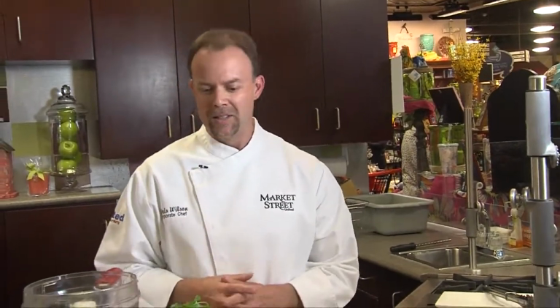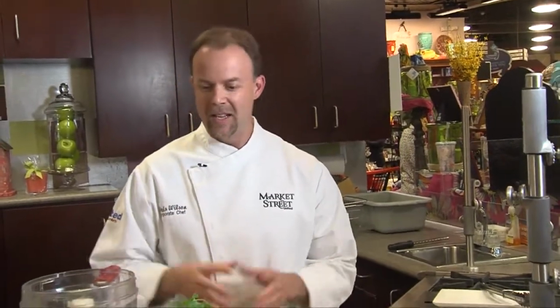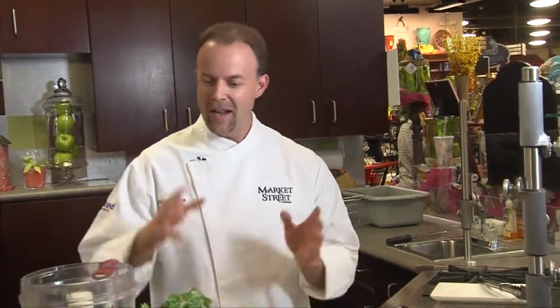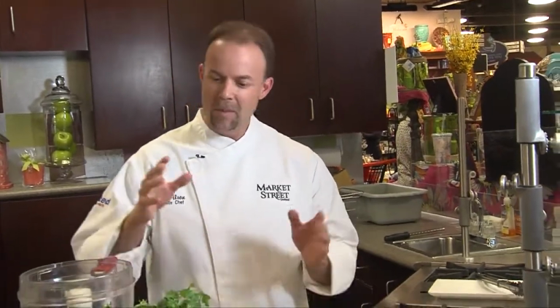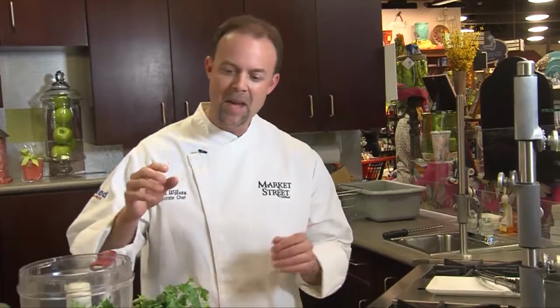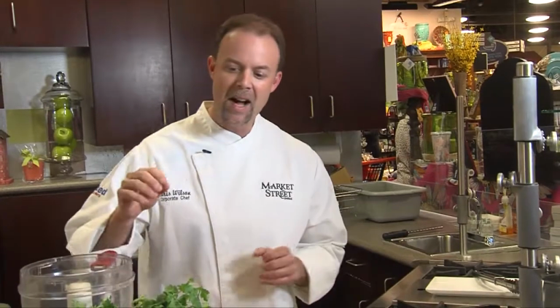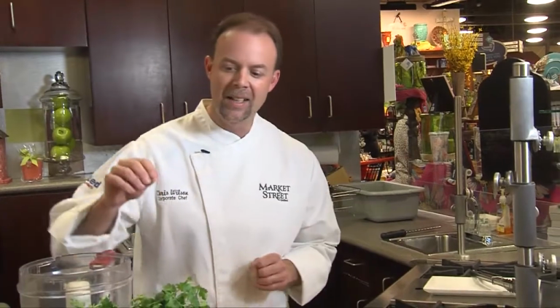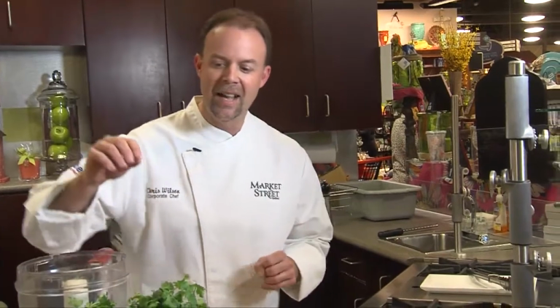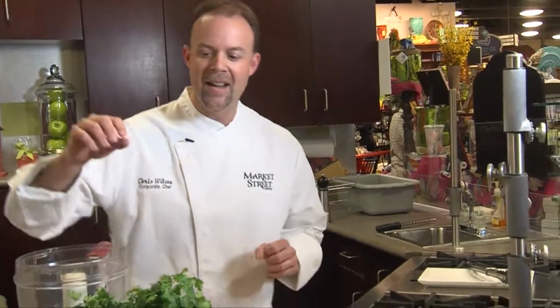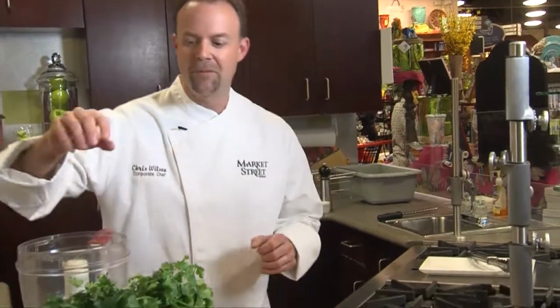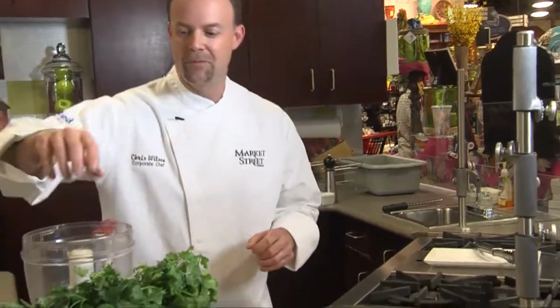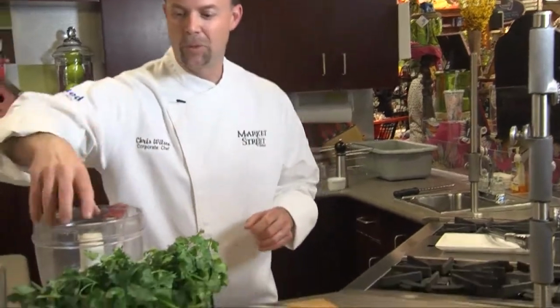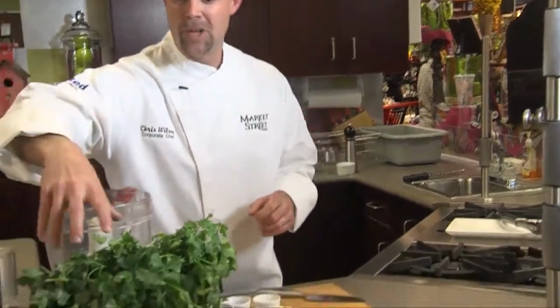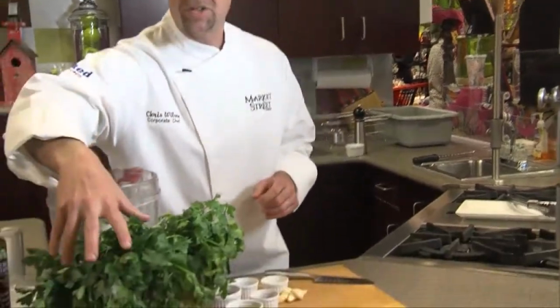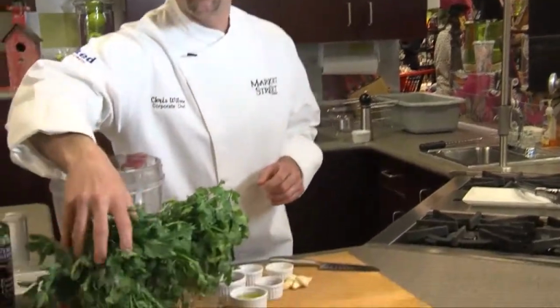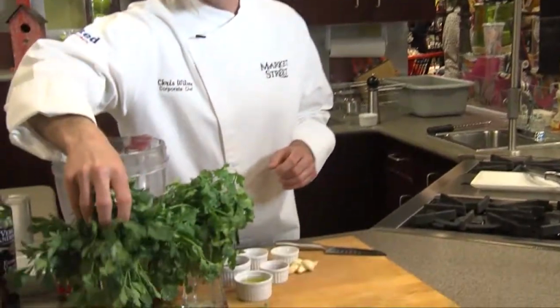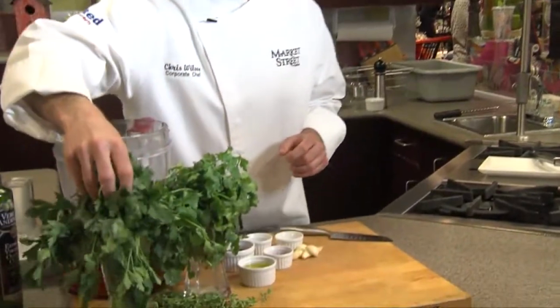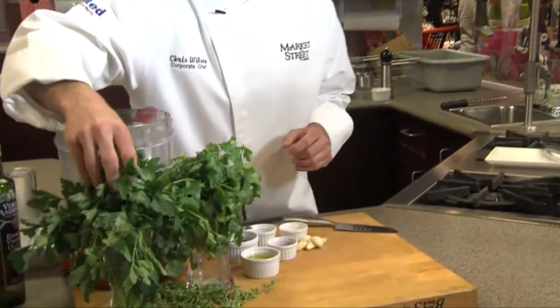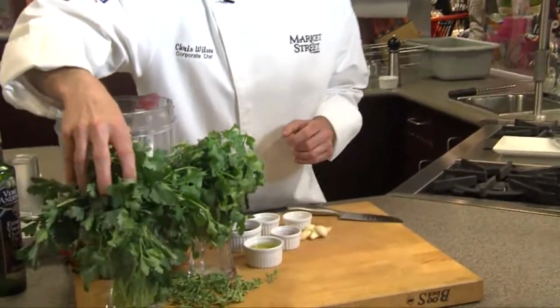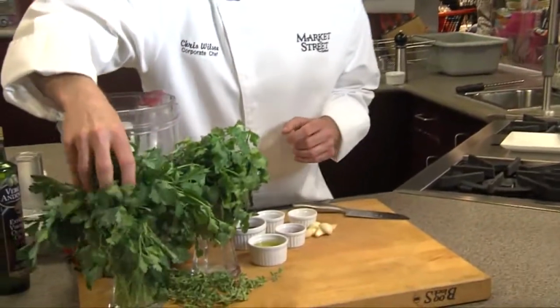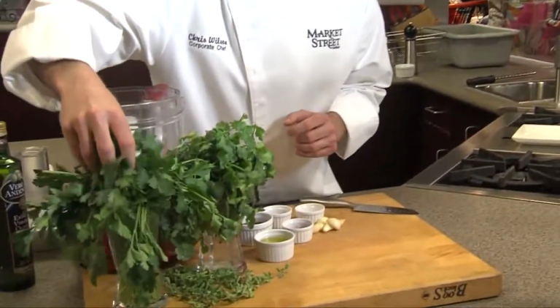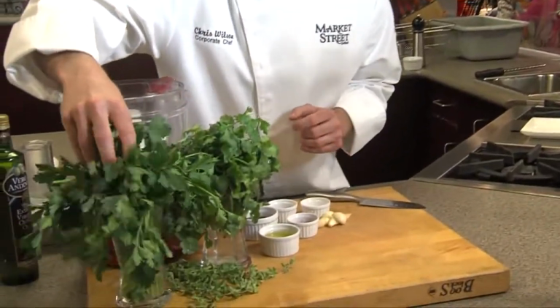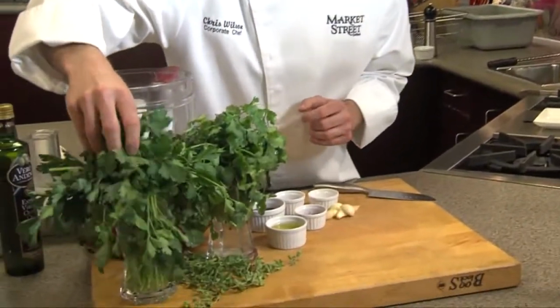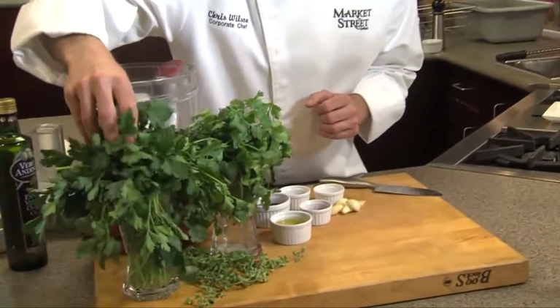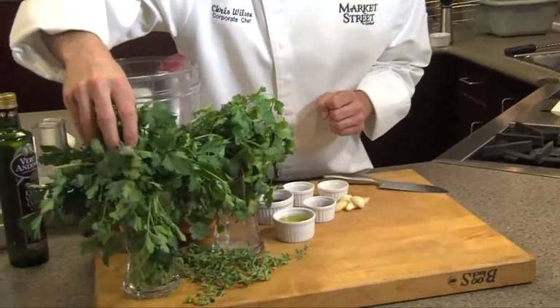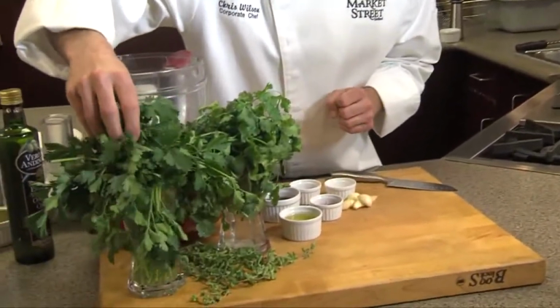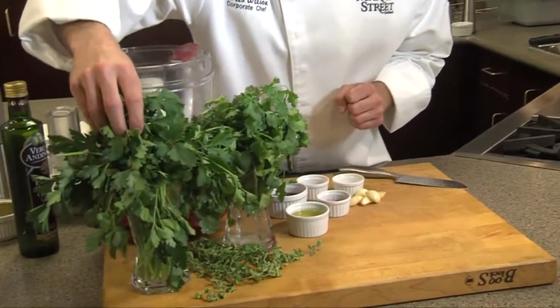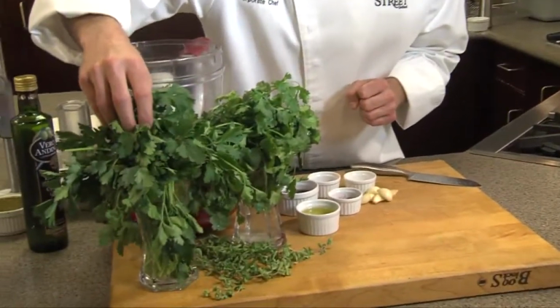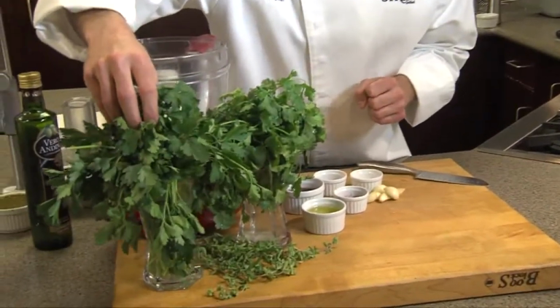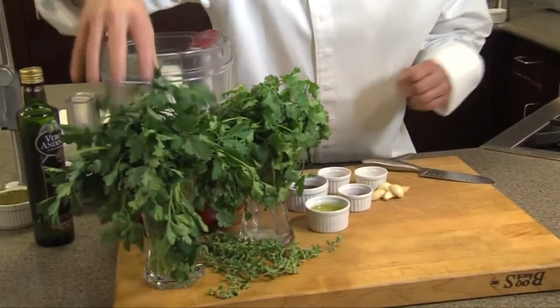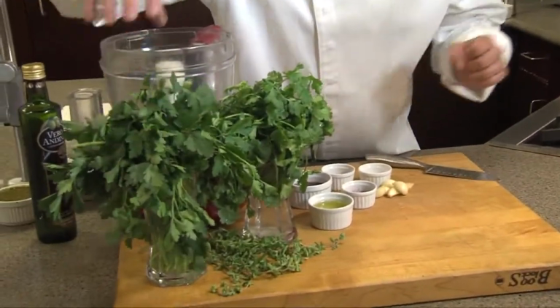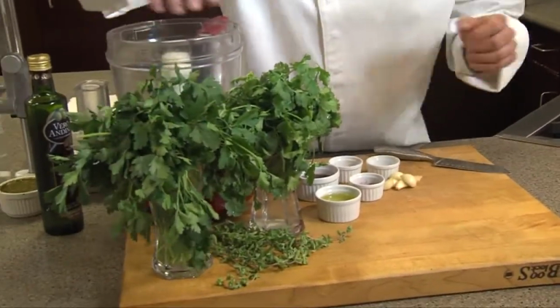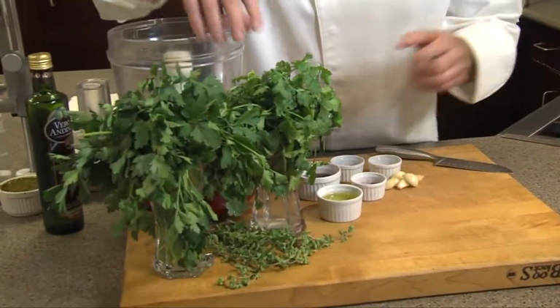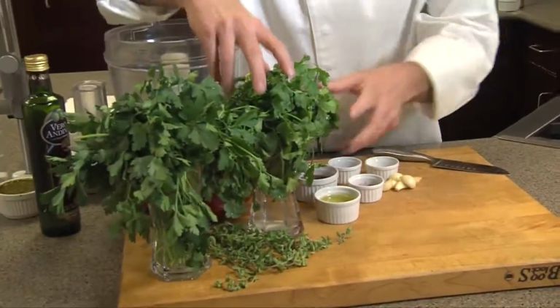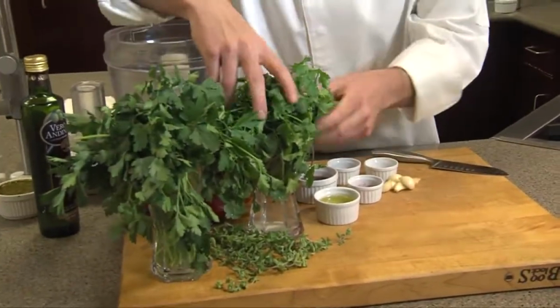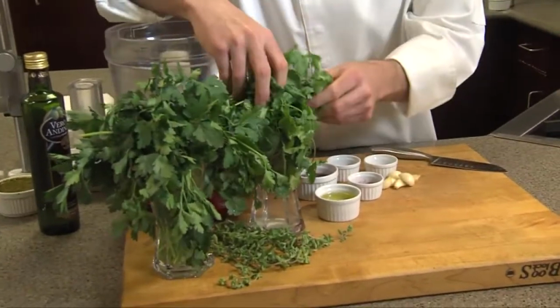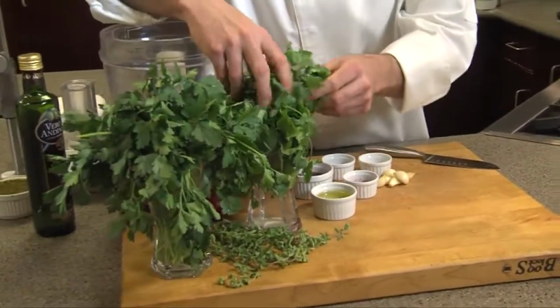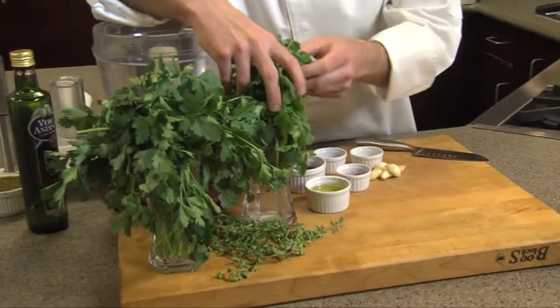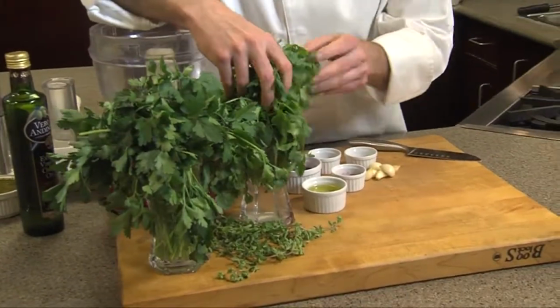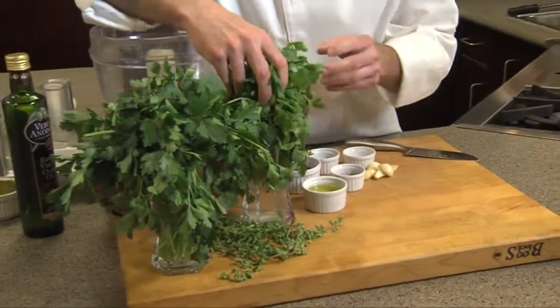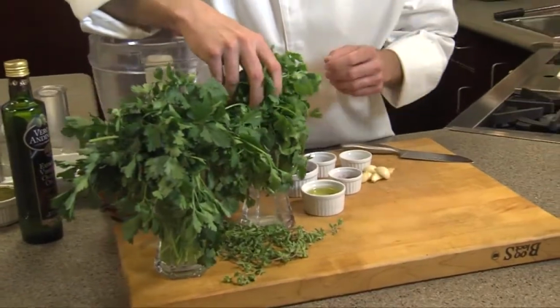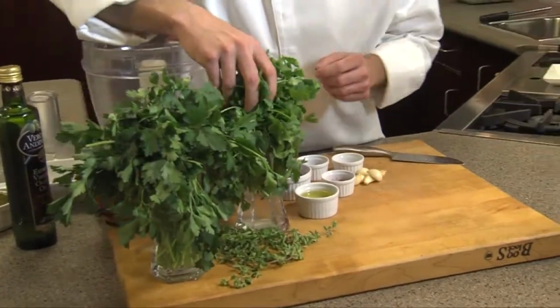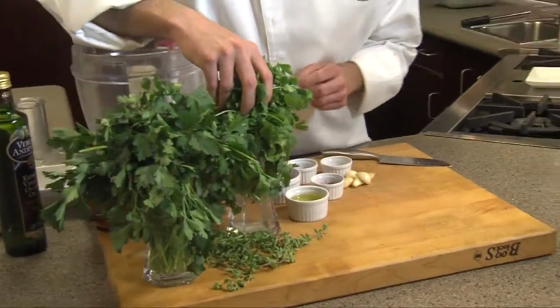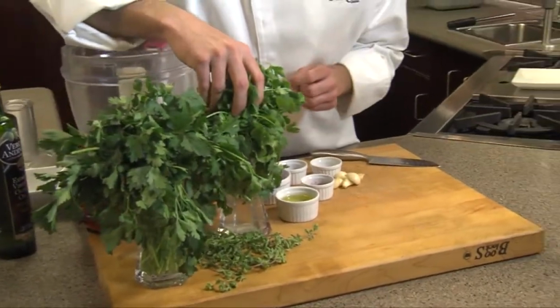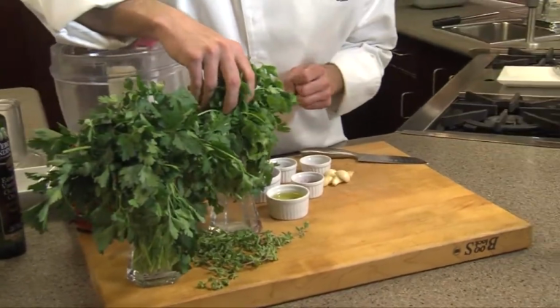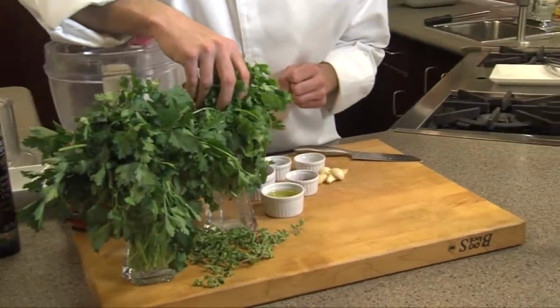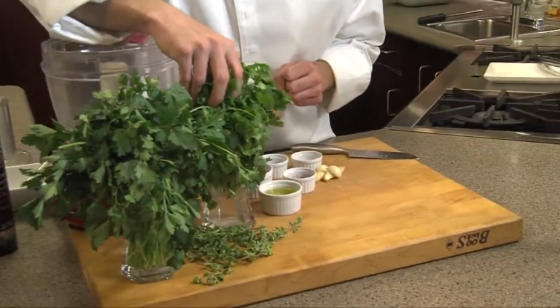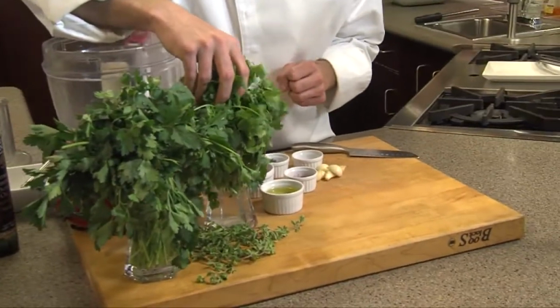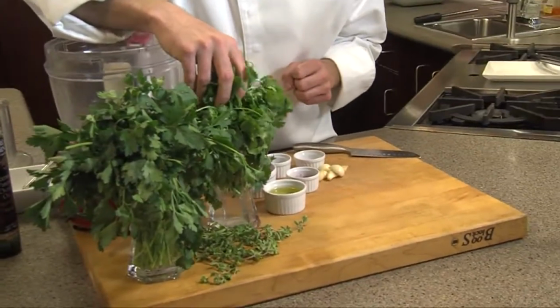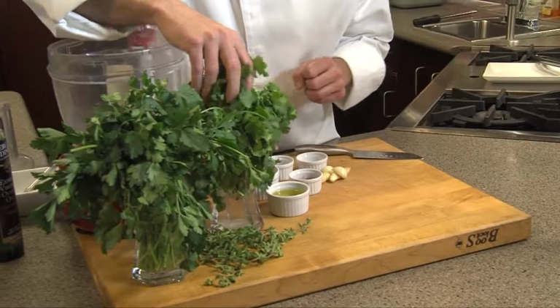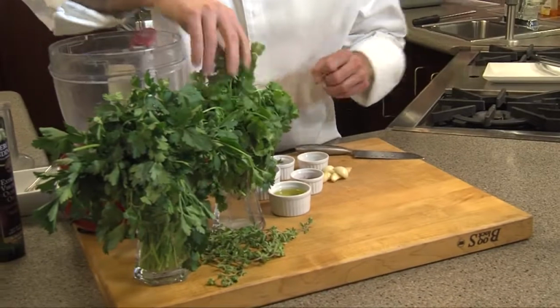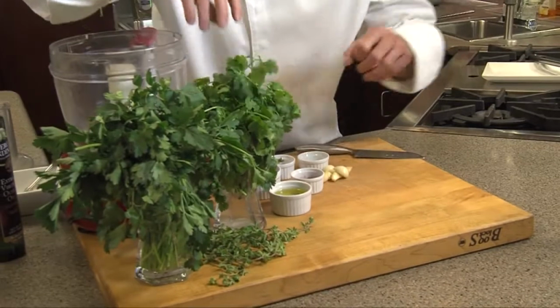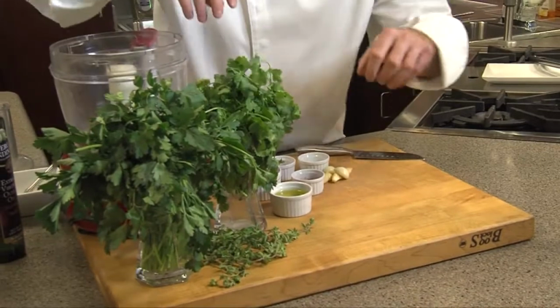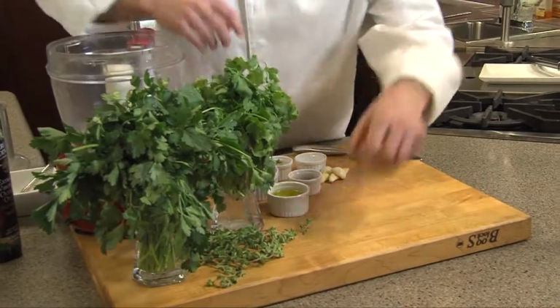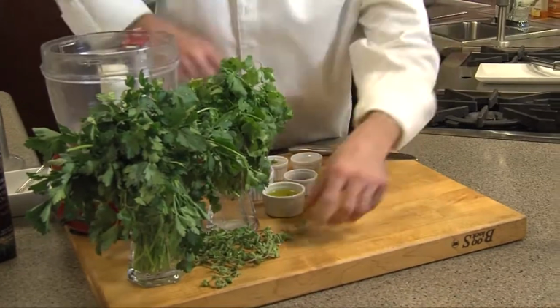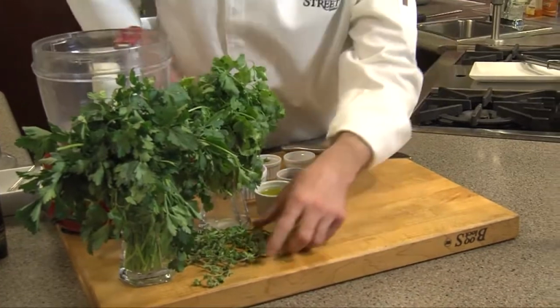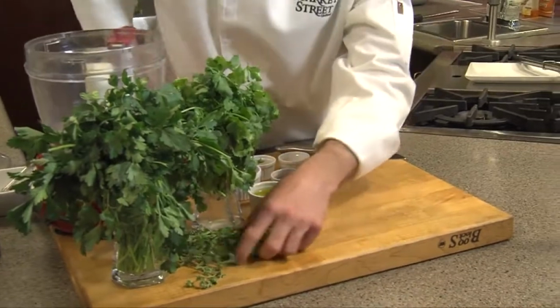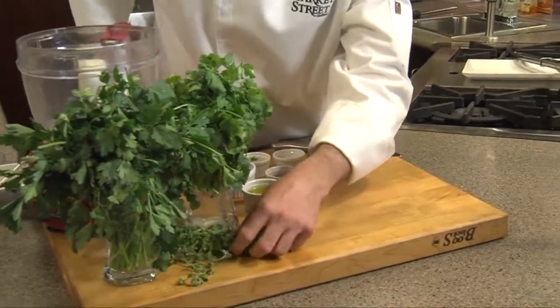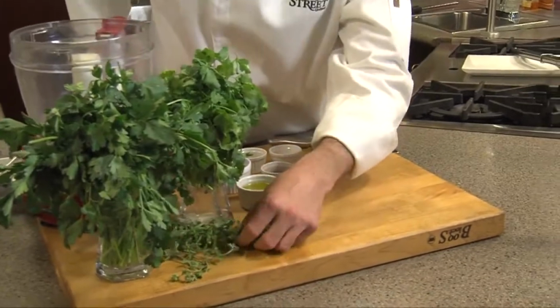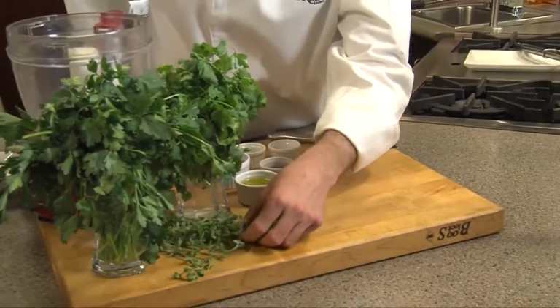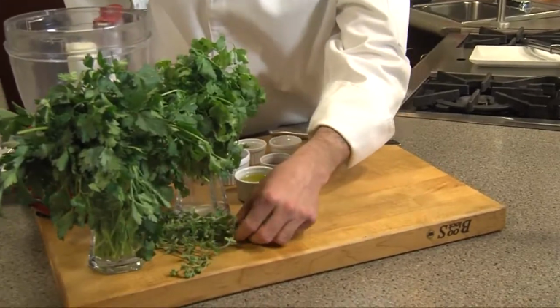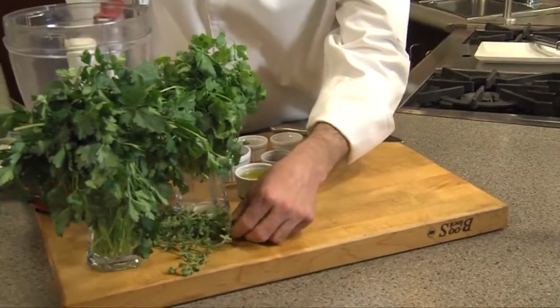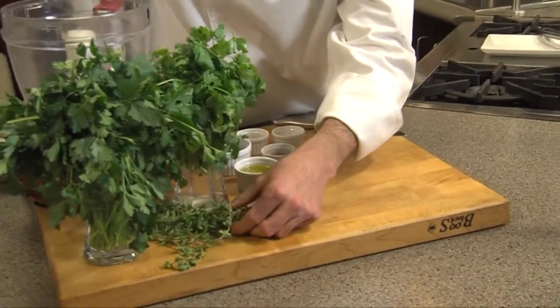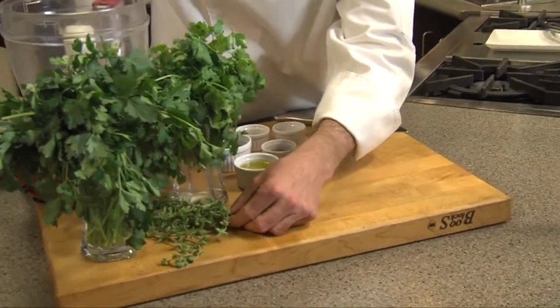Today I'm going to be highlighting fresh flat leaf parsley. We're going to be using cilantro, one of my favorites, and some fresh oregano.